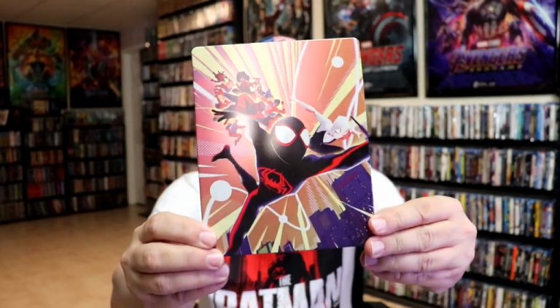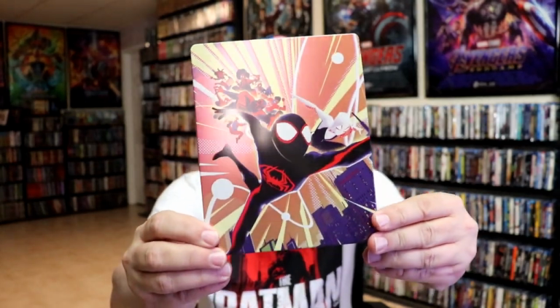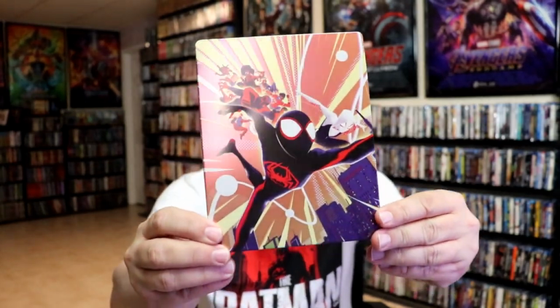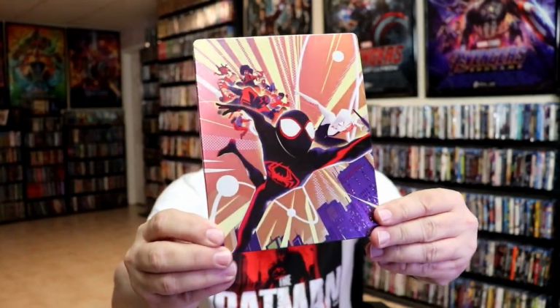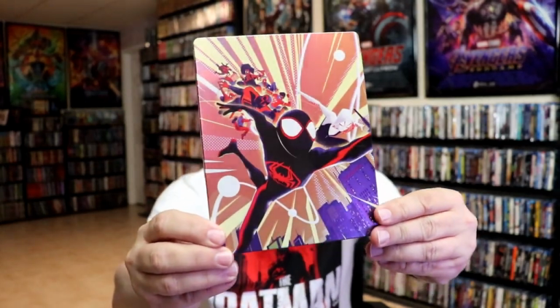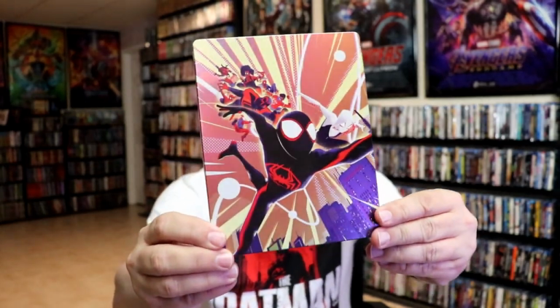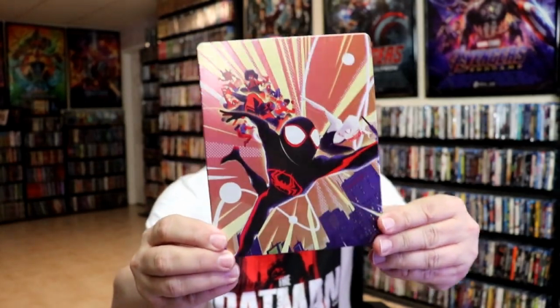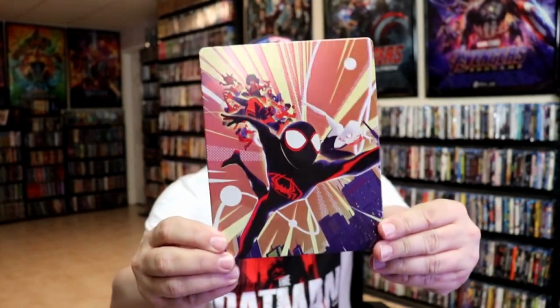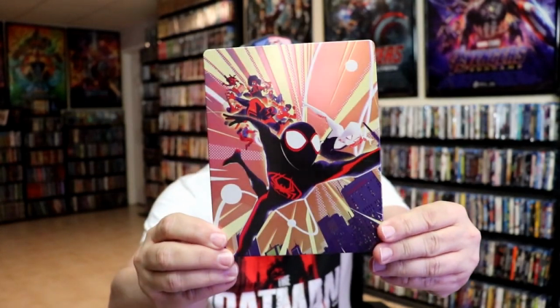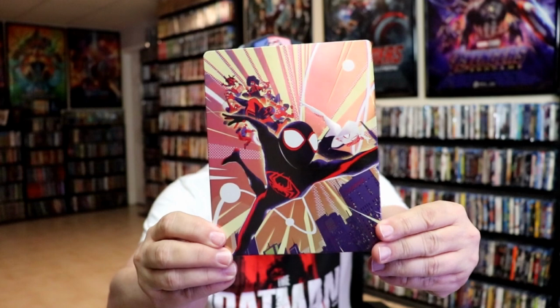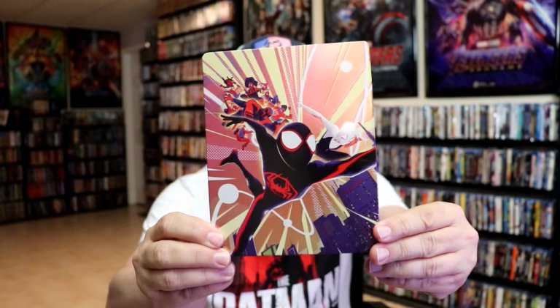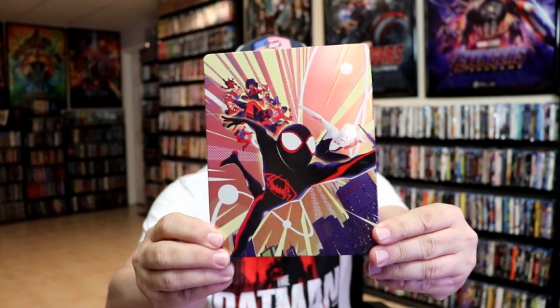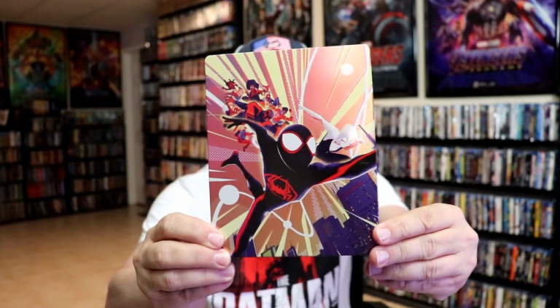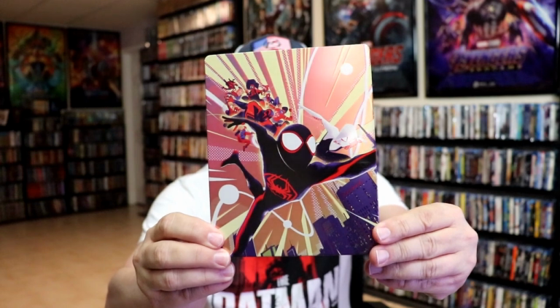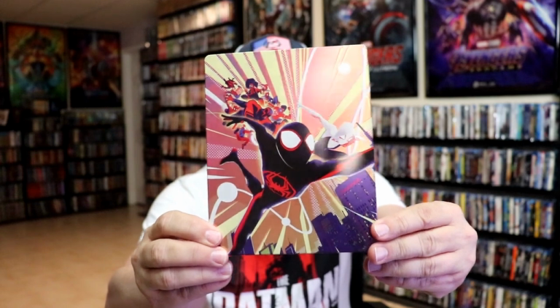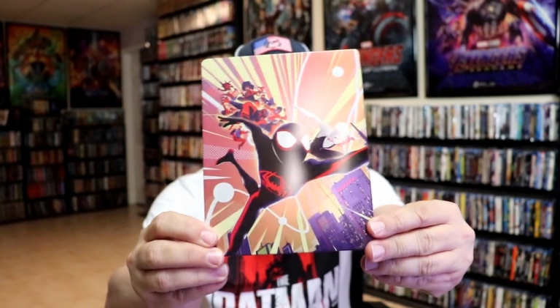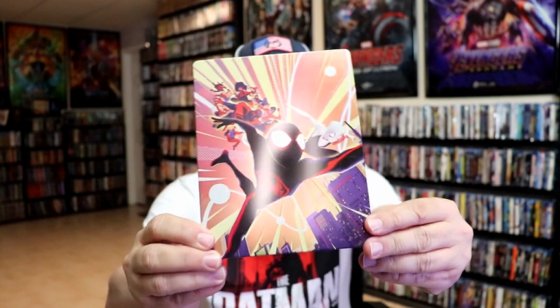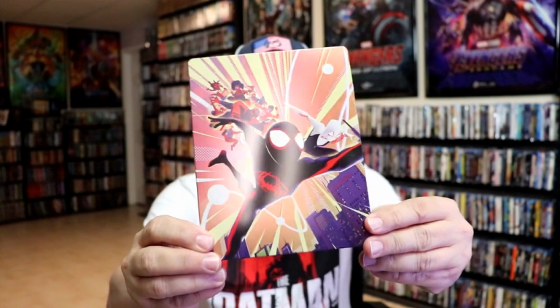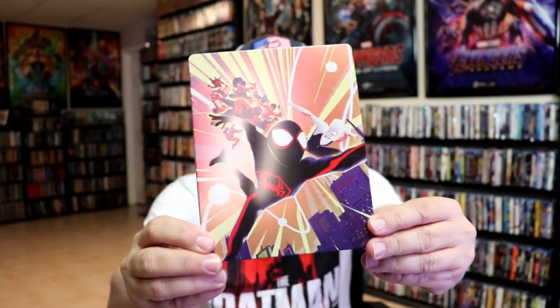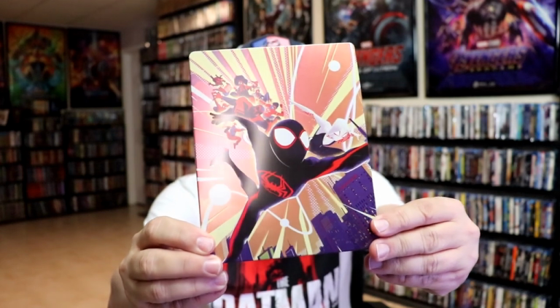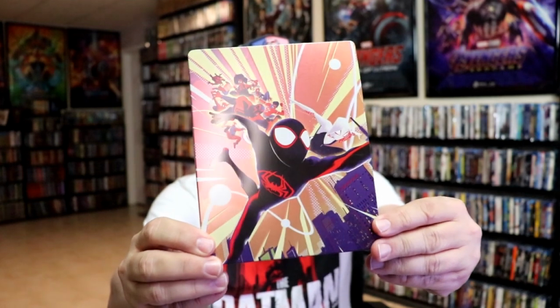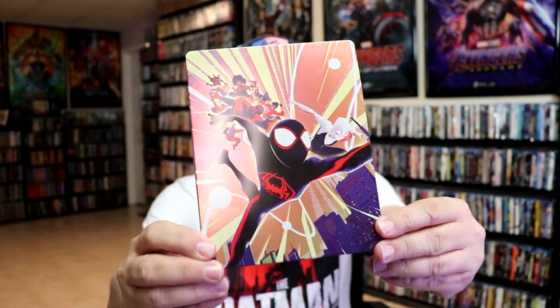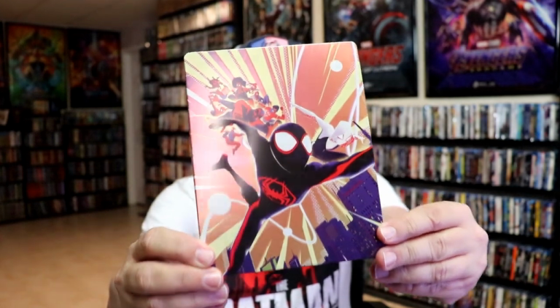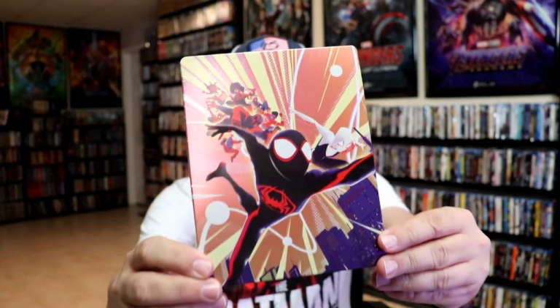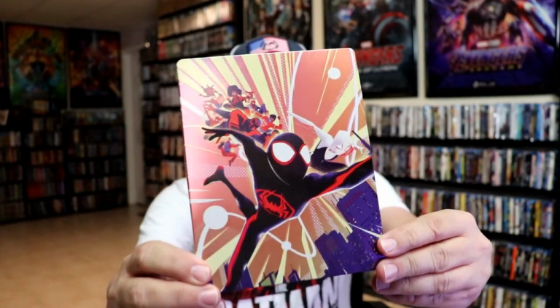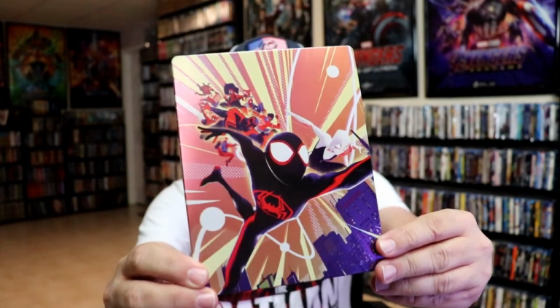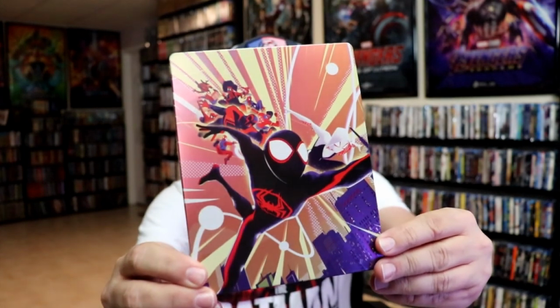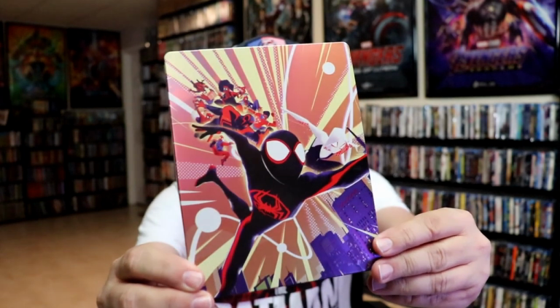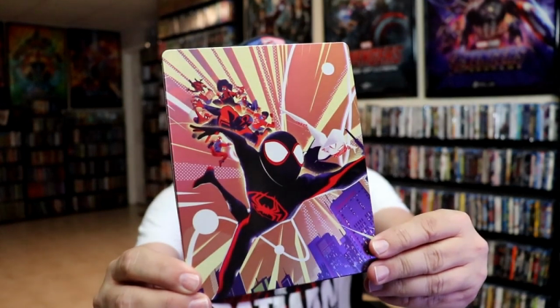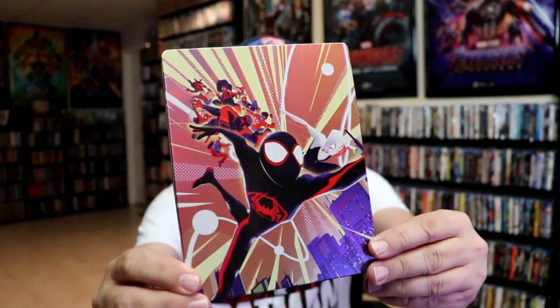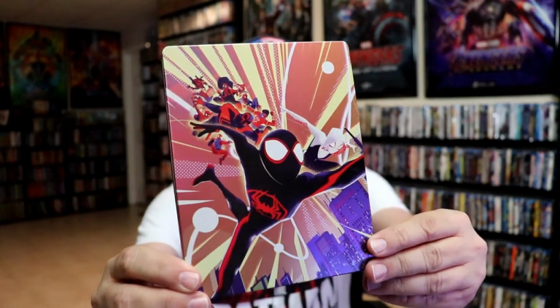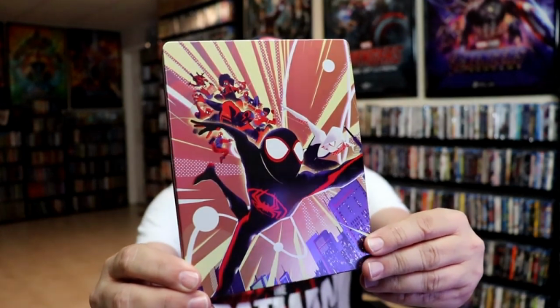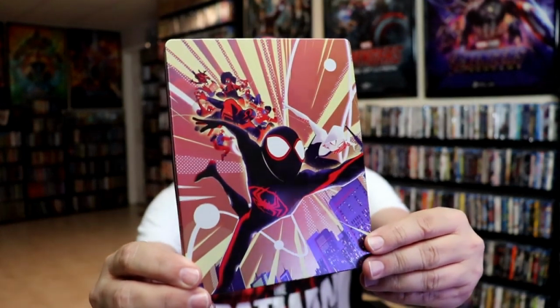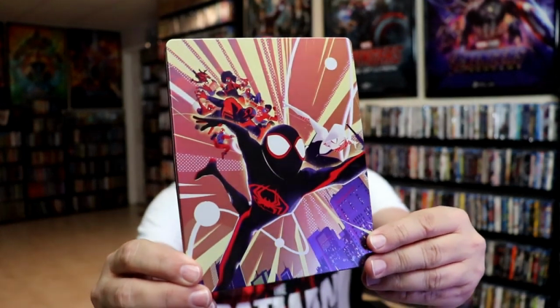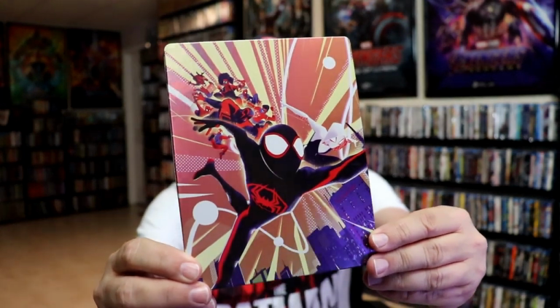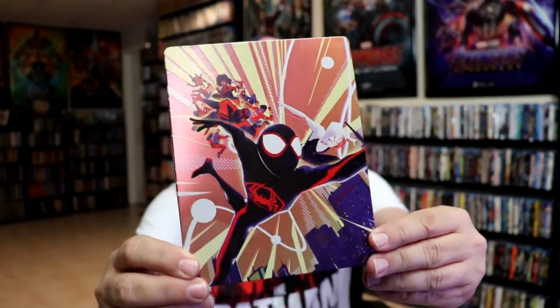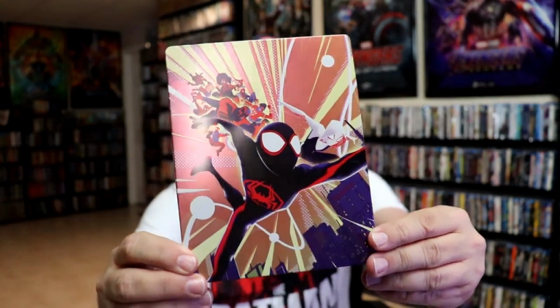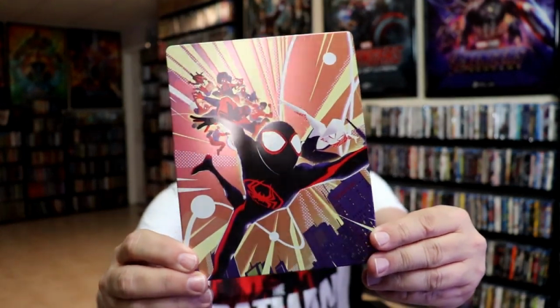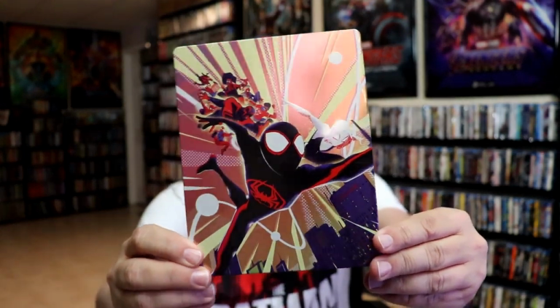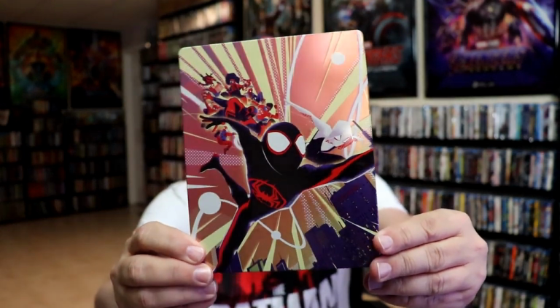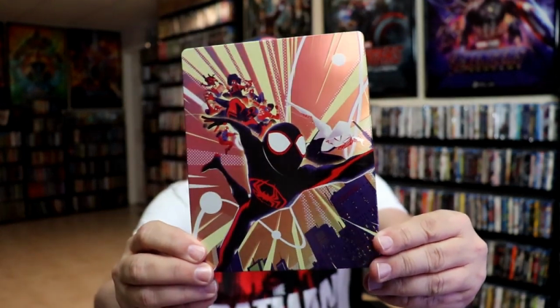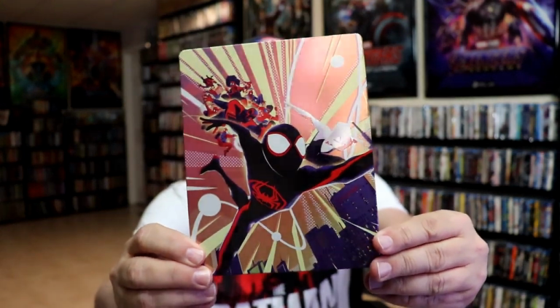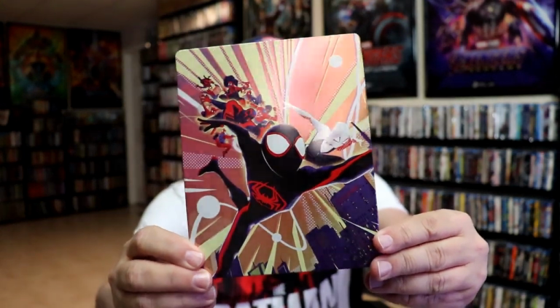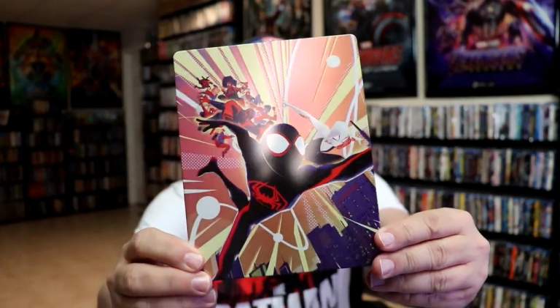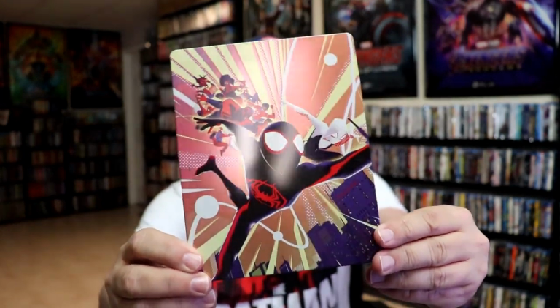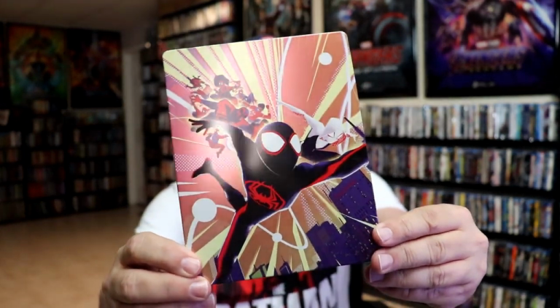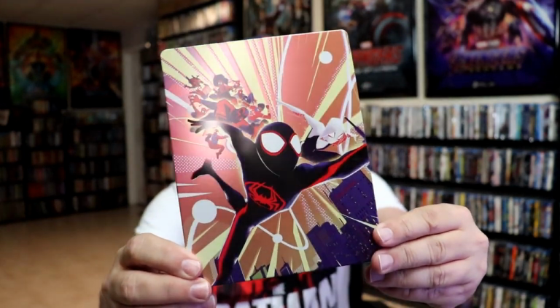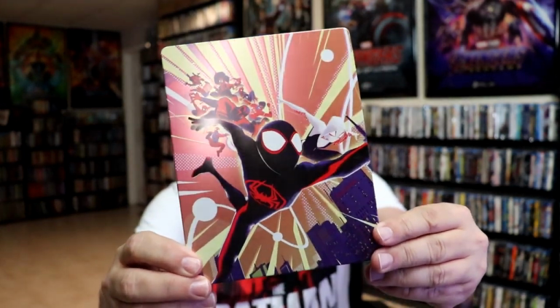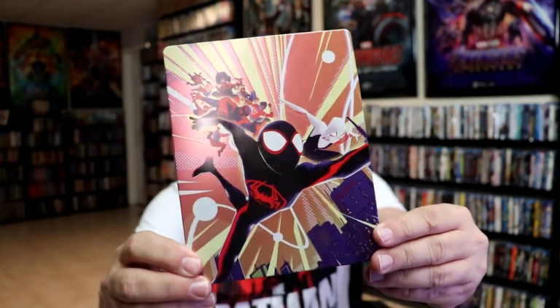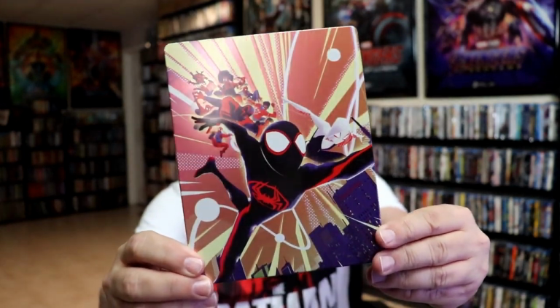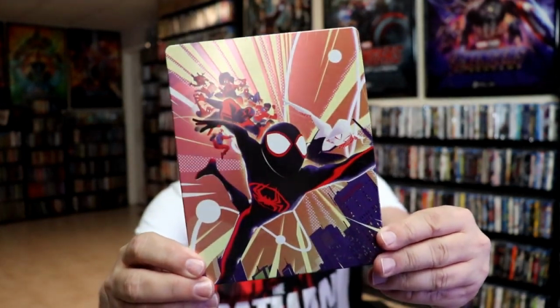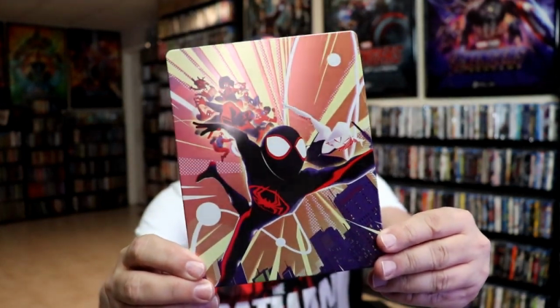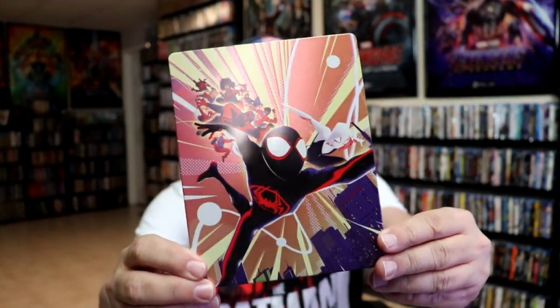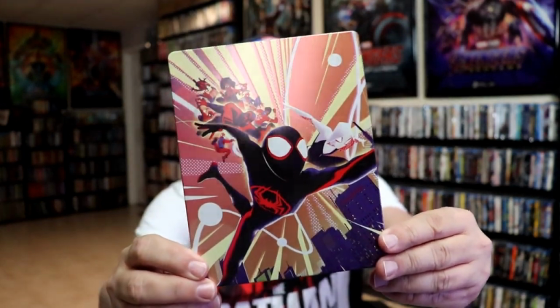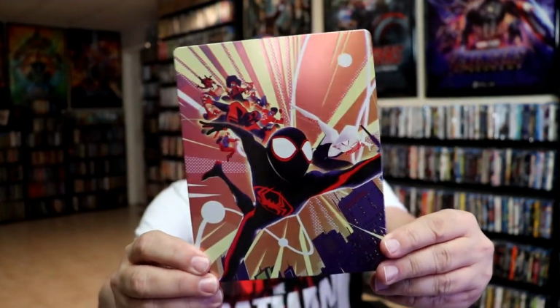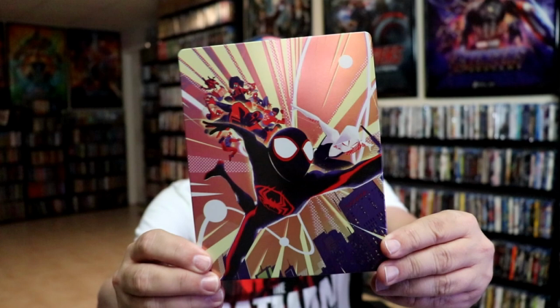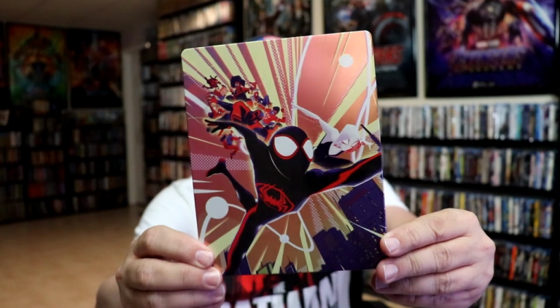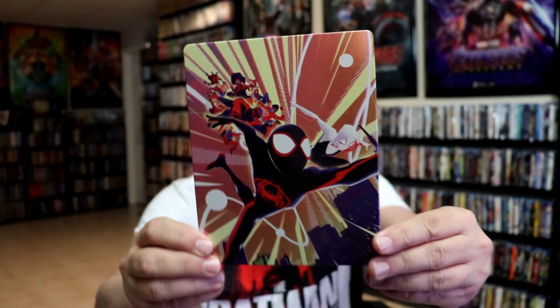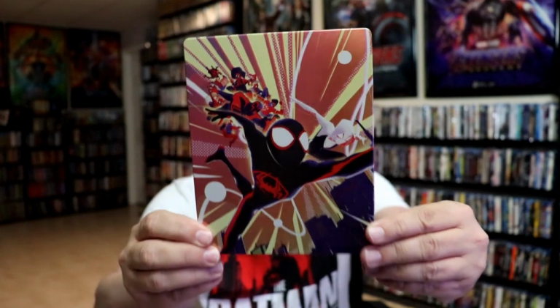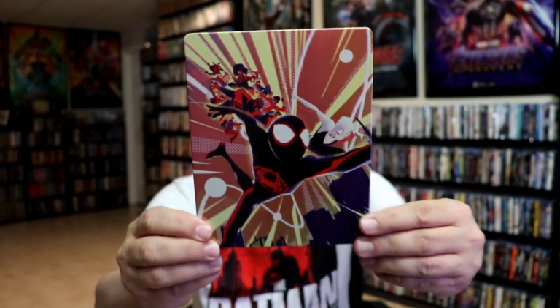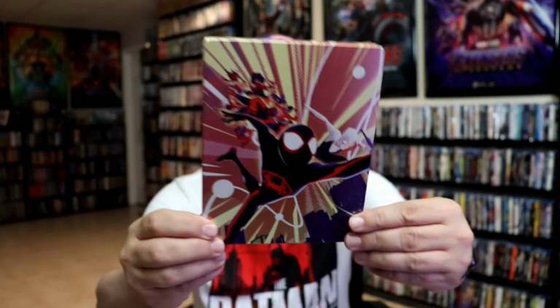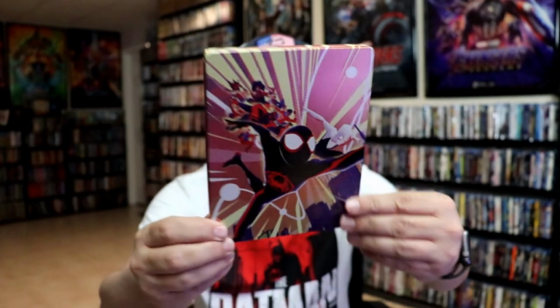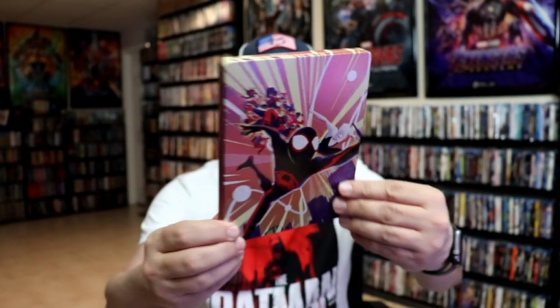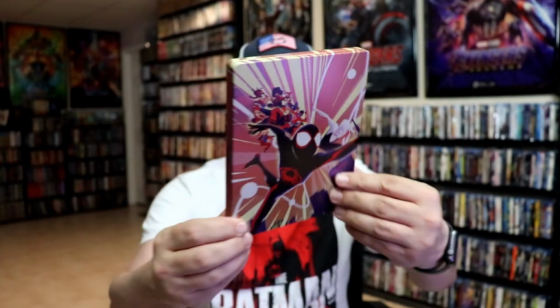It is a lightly glossed Steelbook. No embossing or debossing, but it does have spot gloss, which is nice.